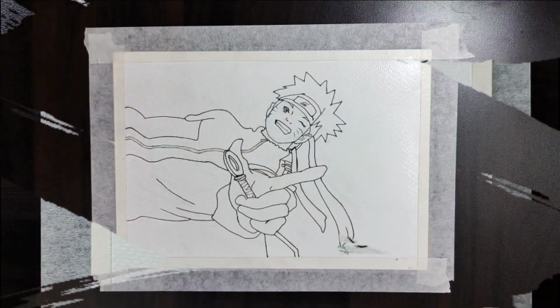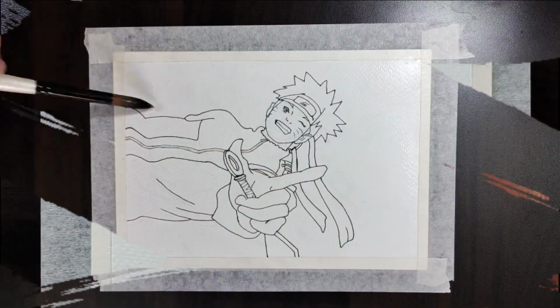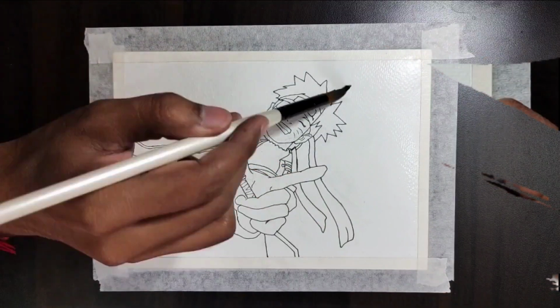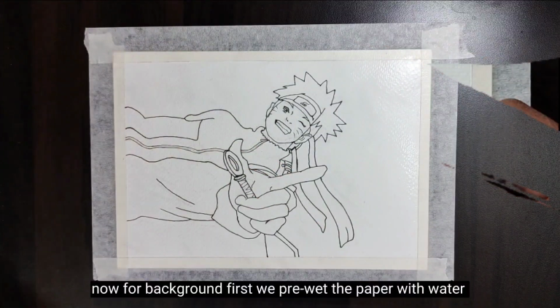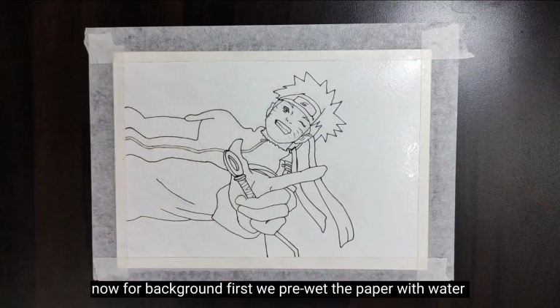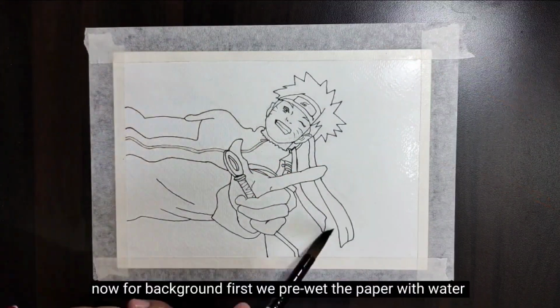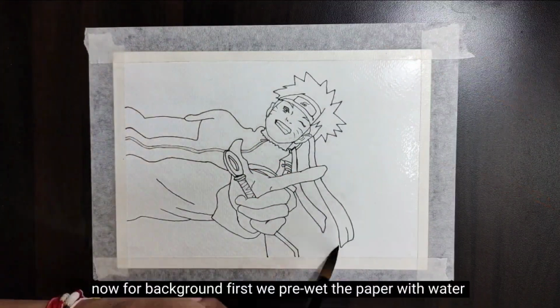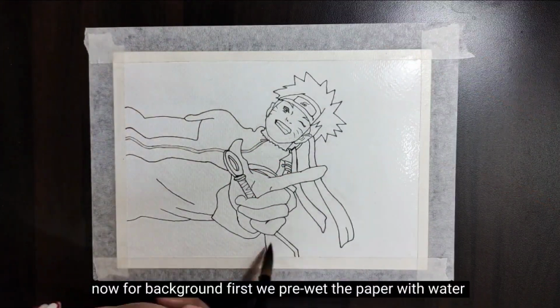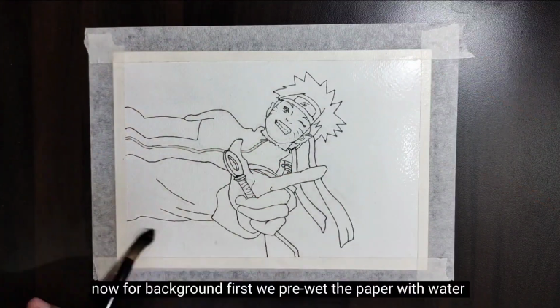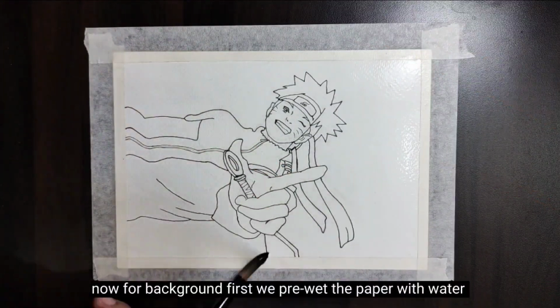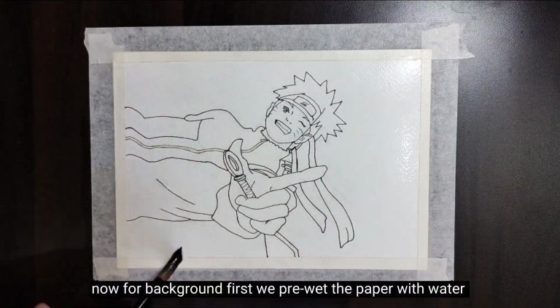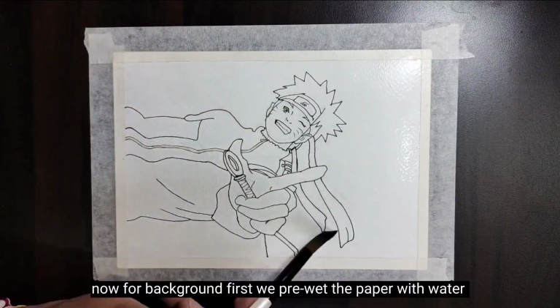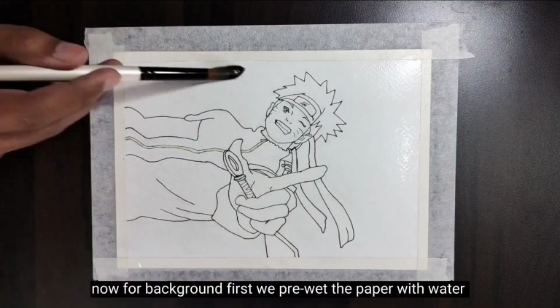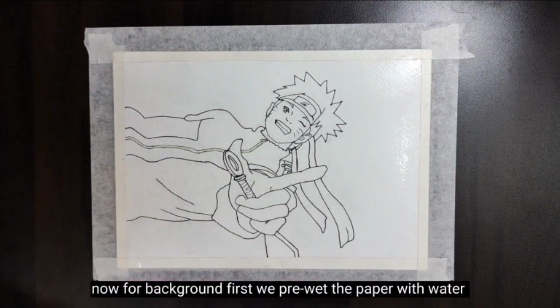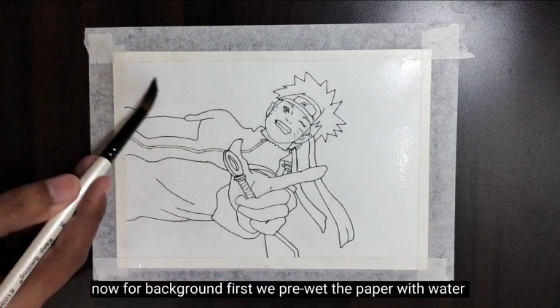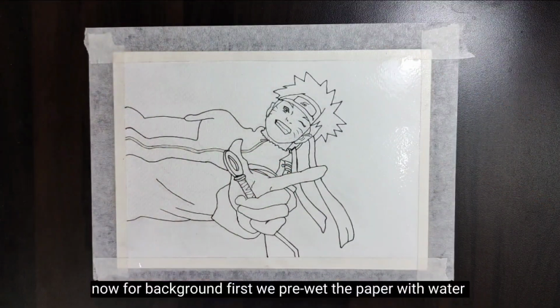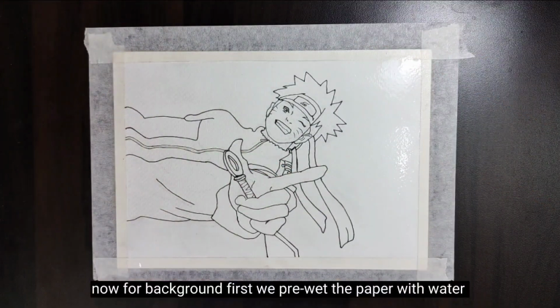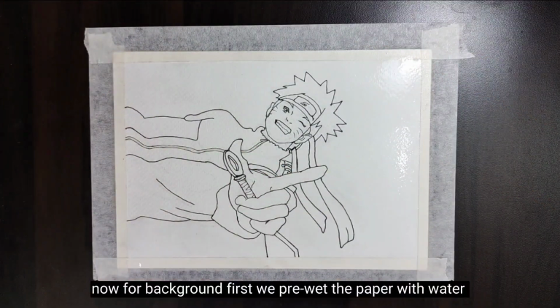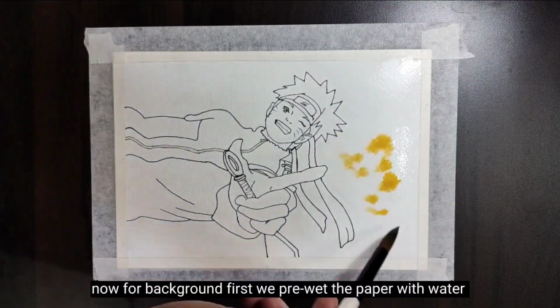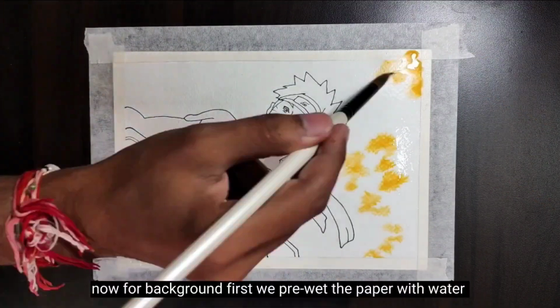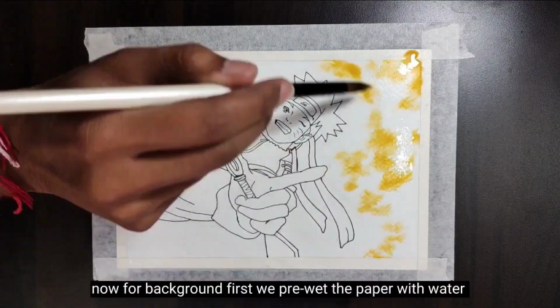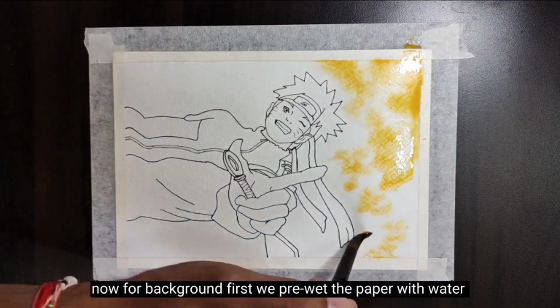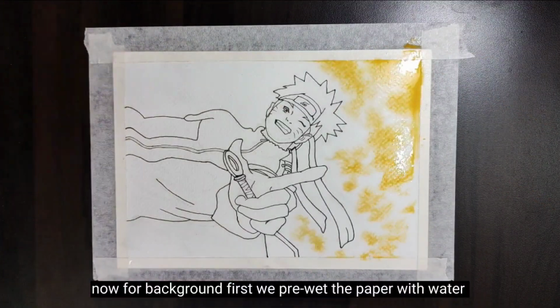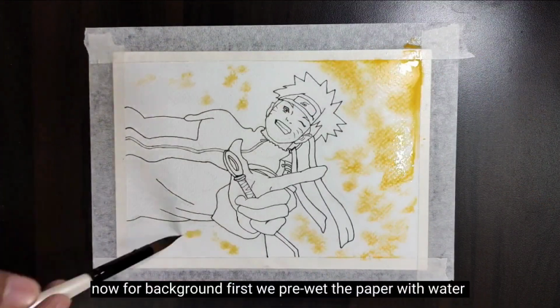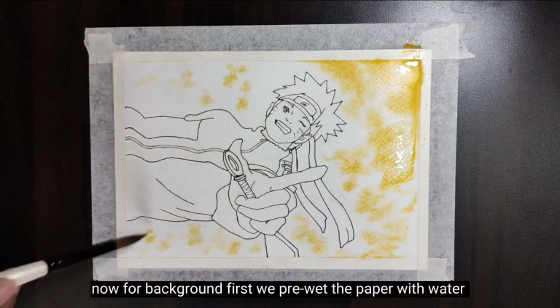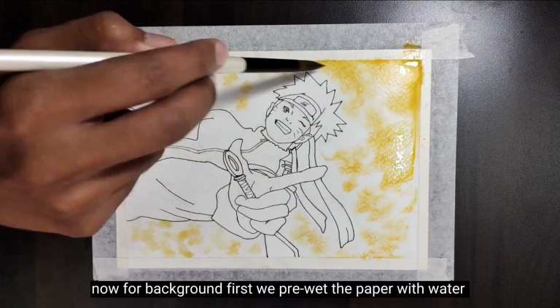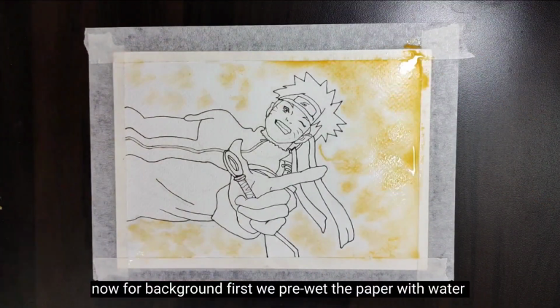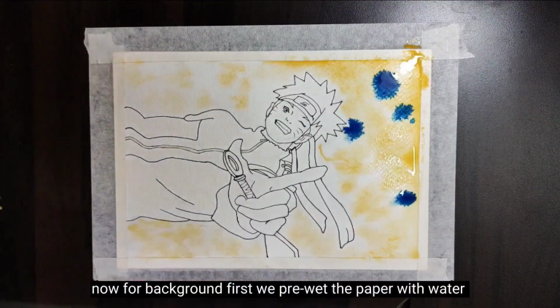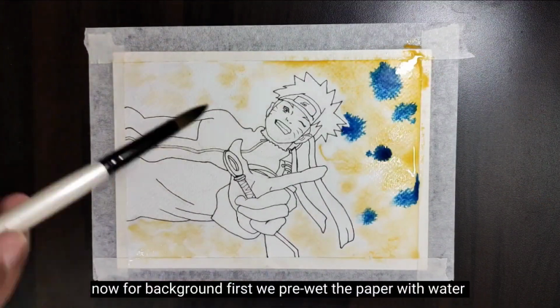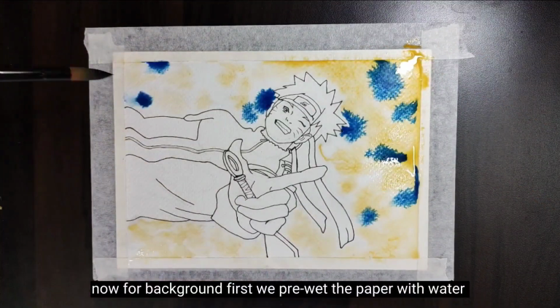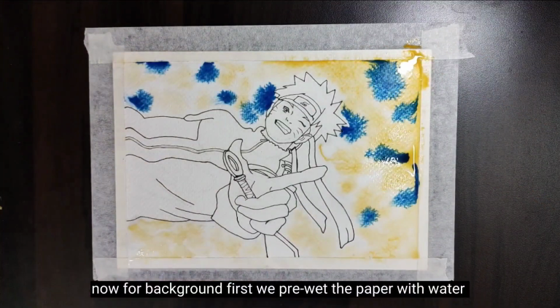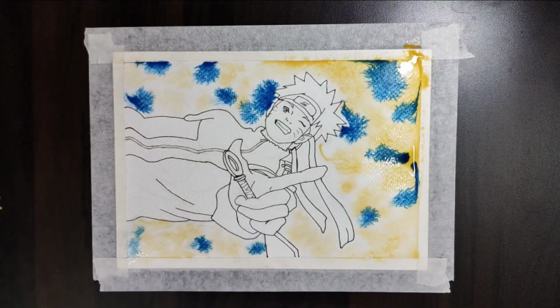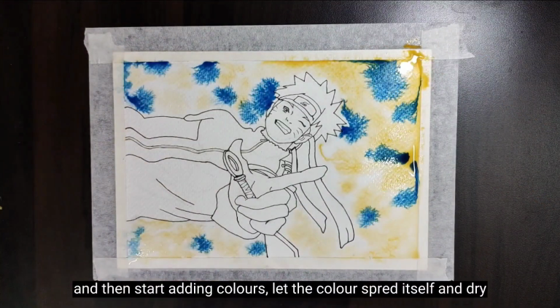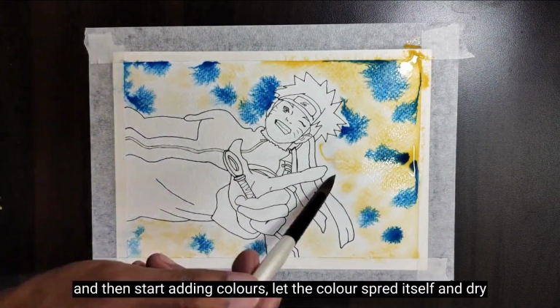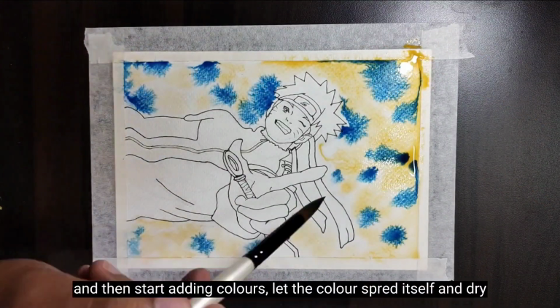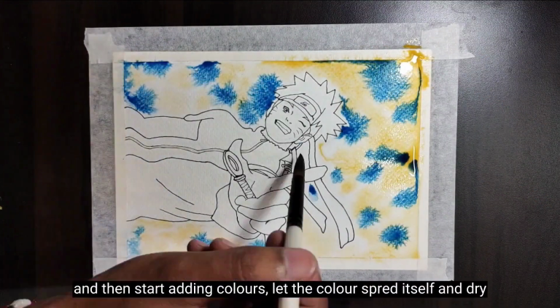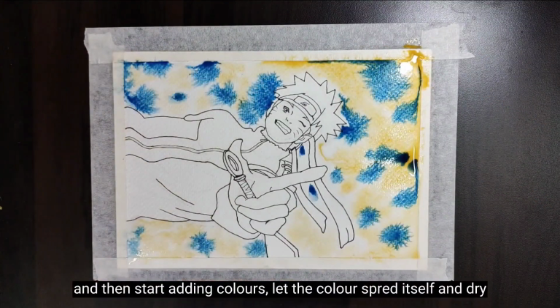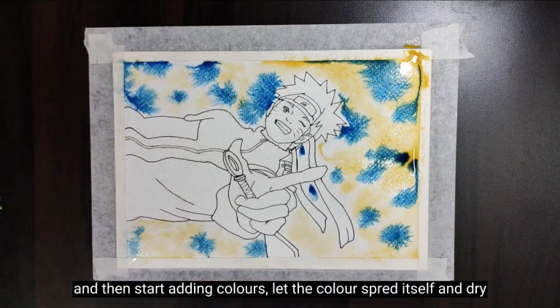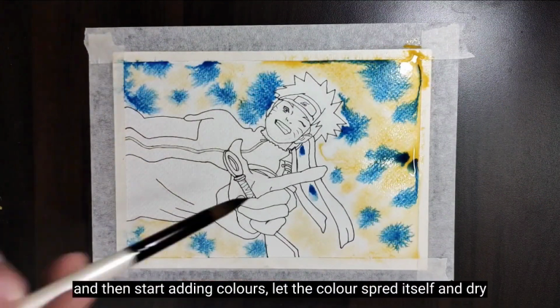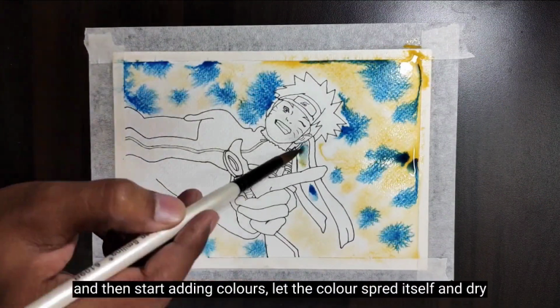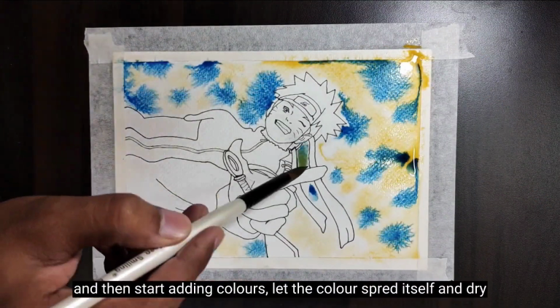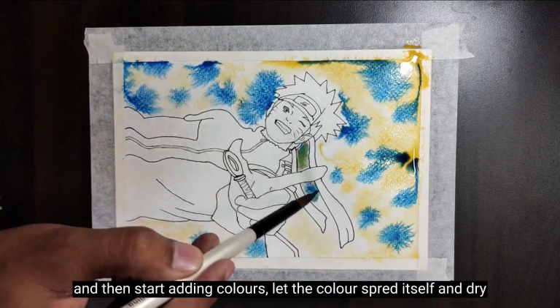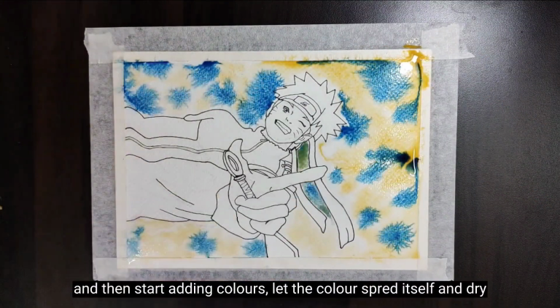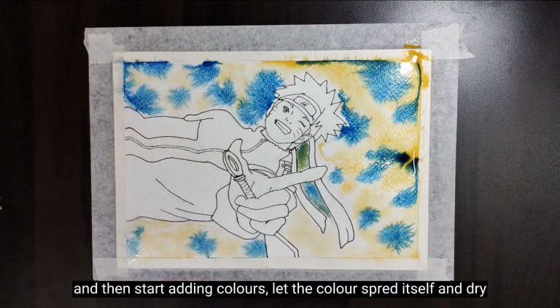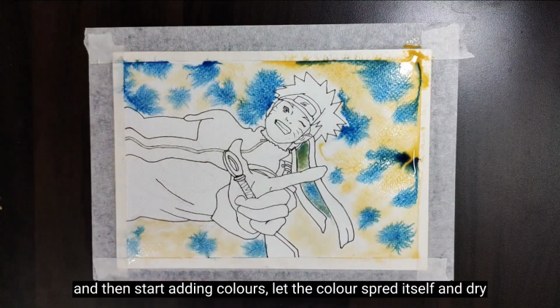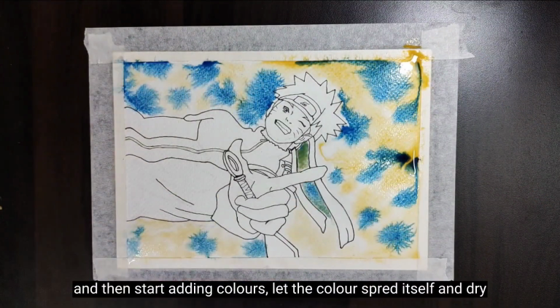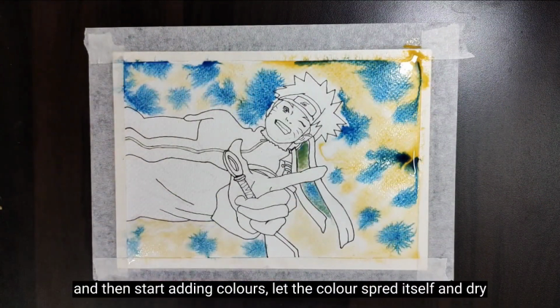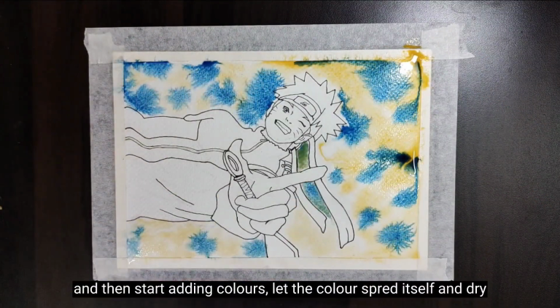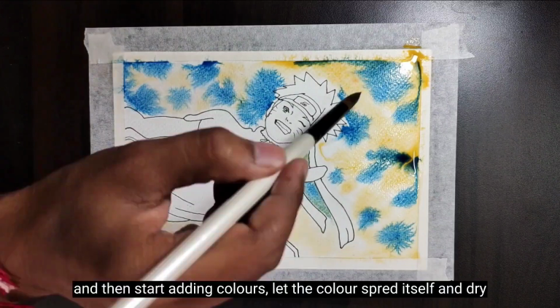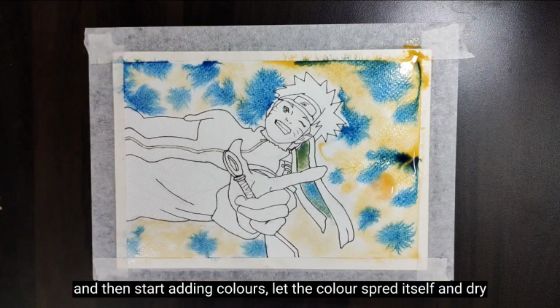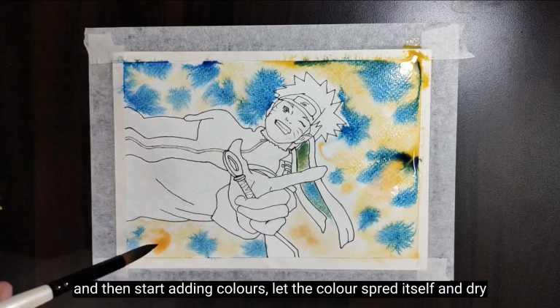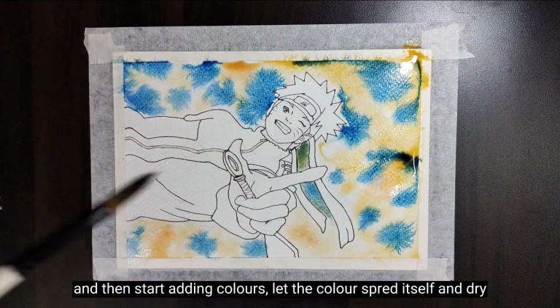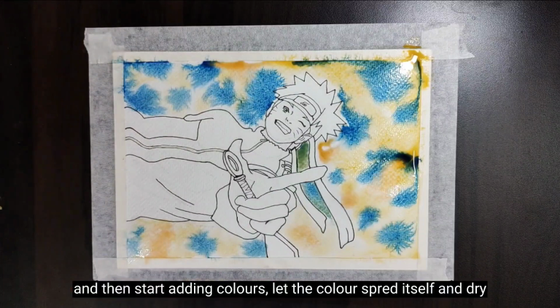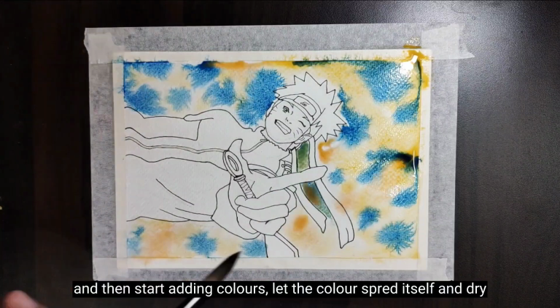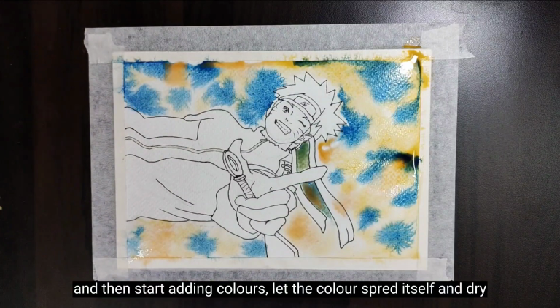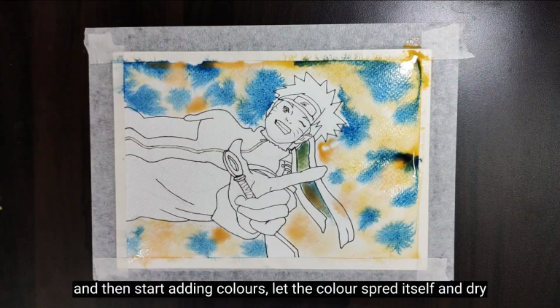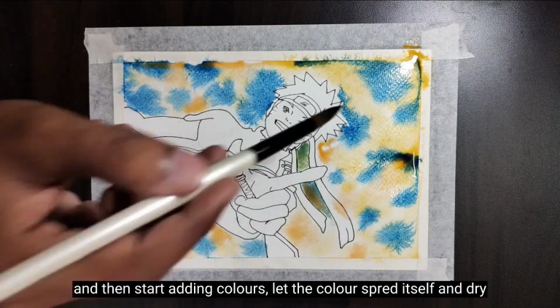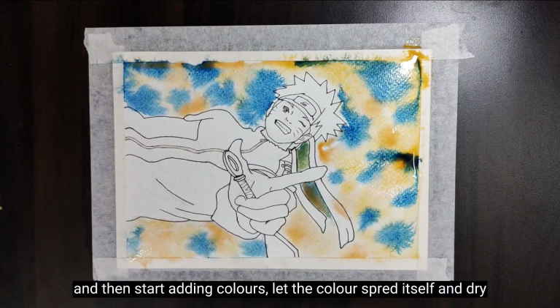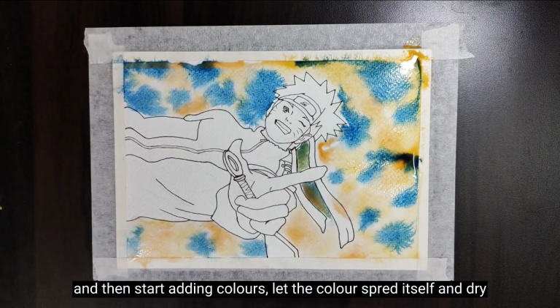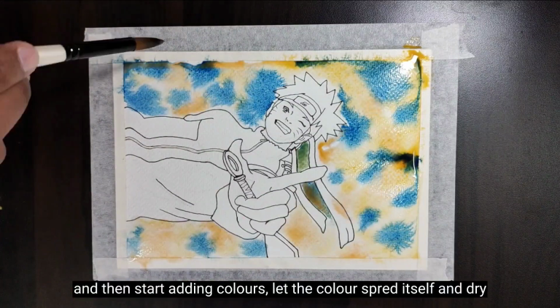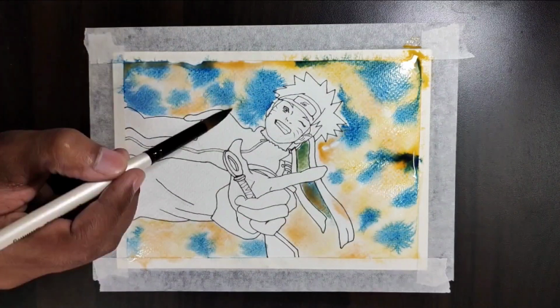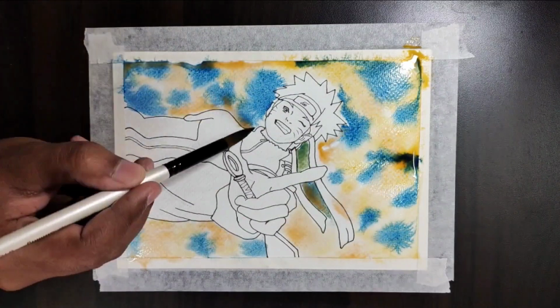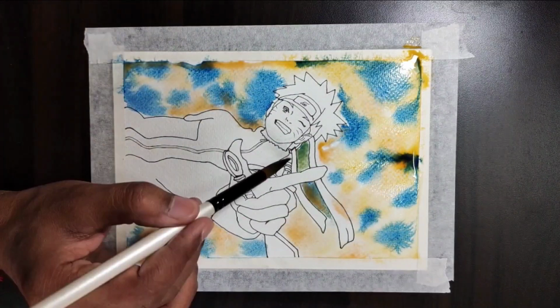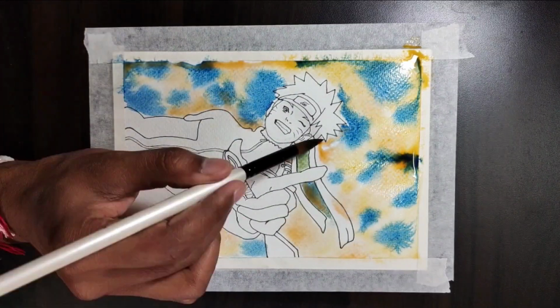Now for the background, first we pre-wet the paper with water and then start adding colors. Let the color spread itself and dry.